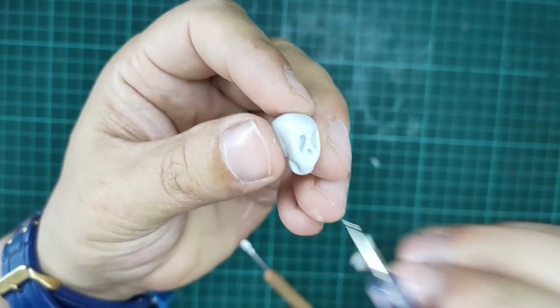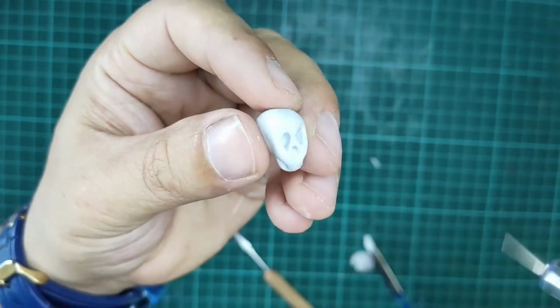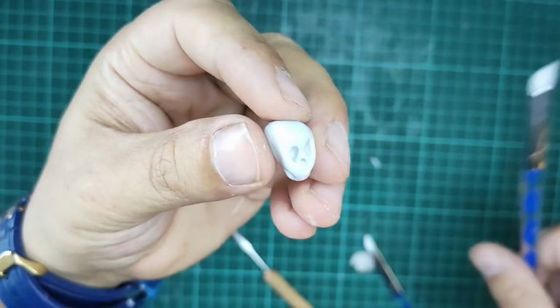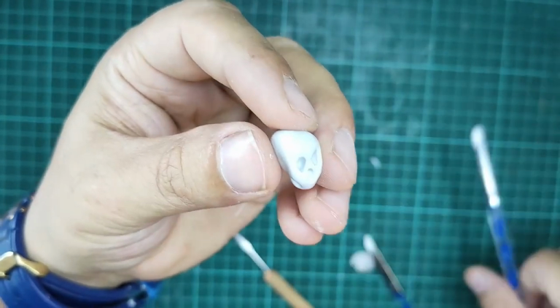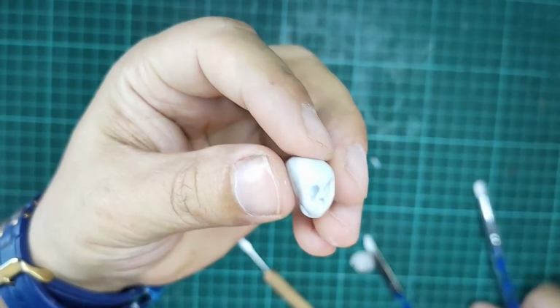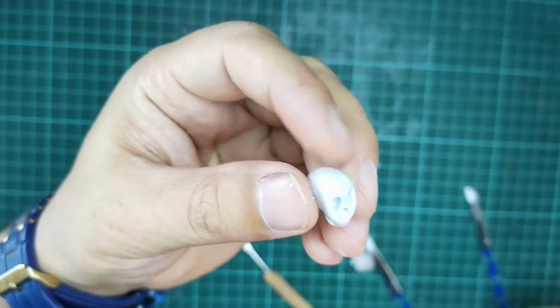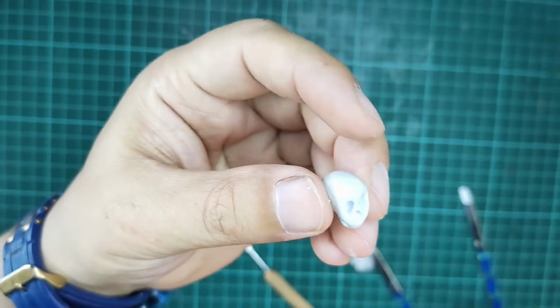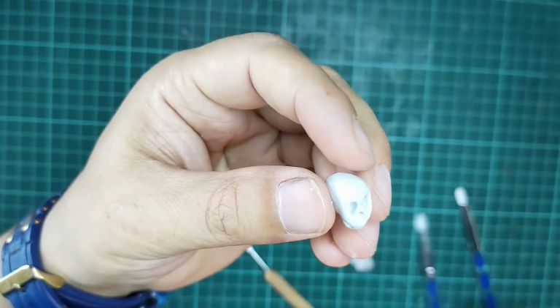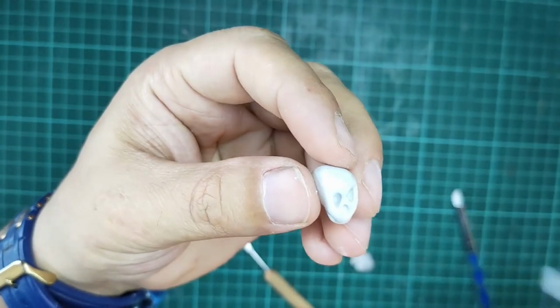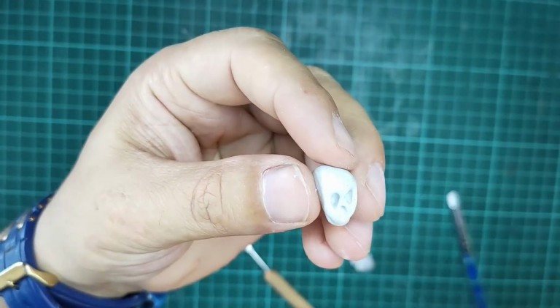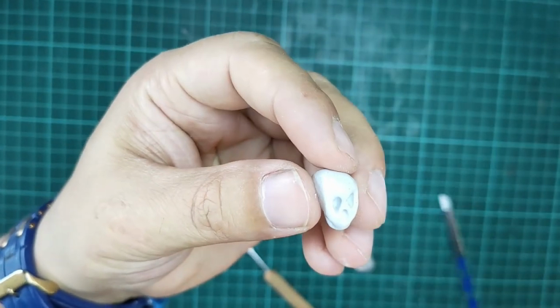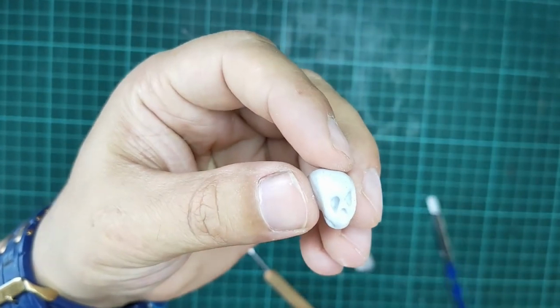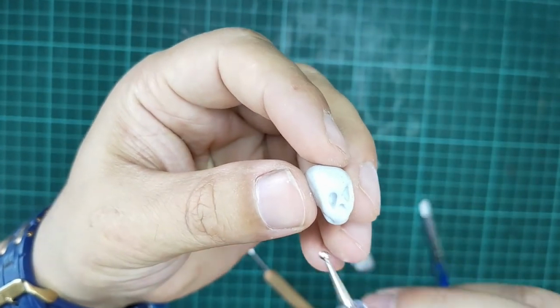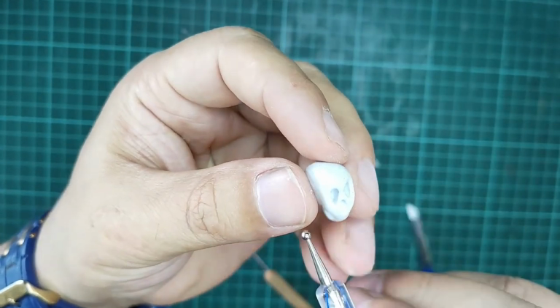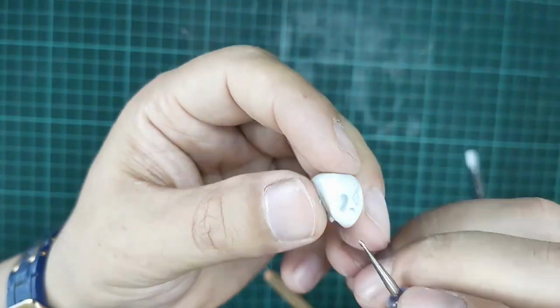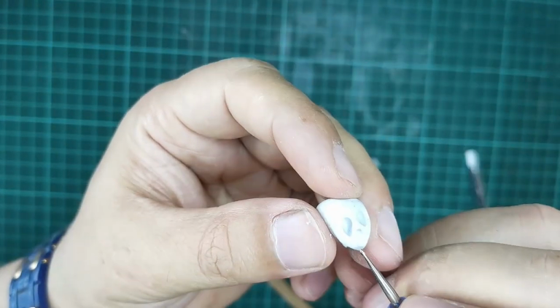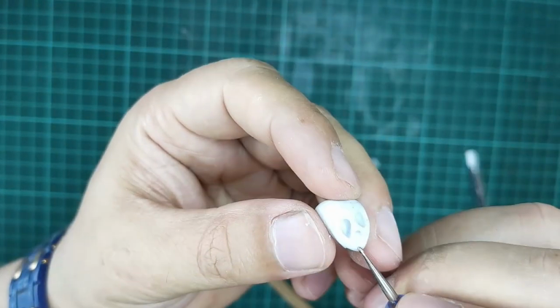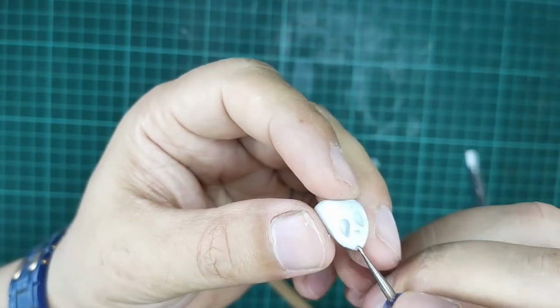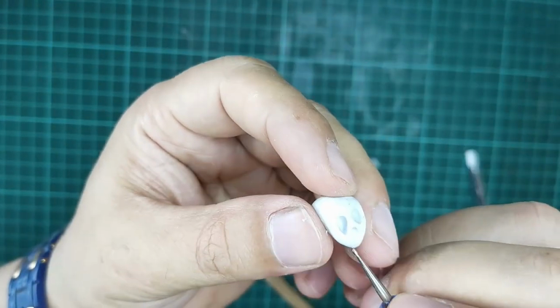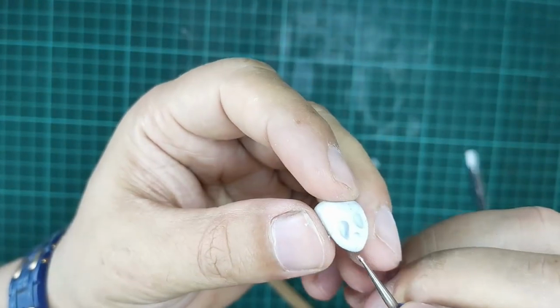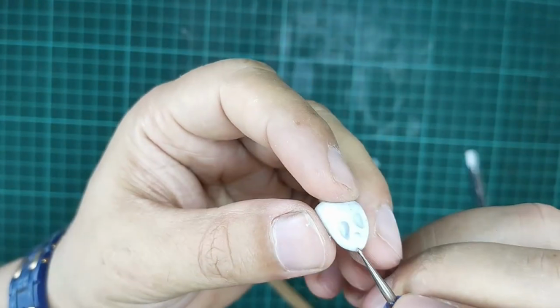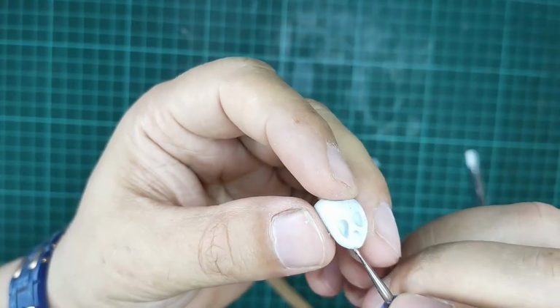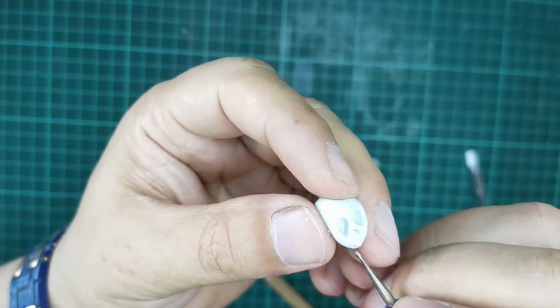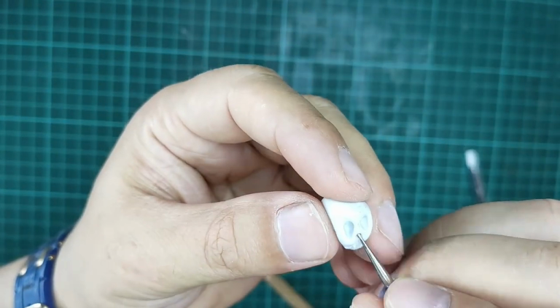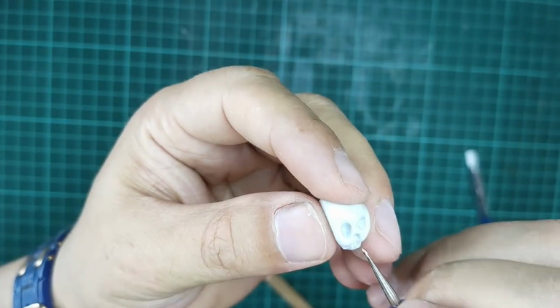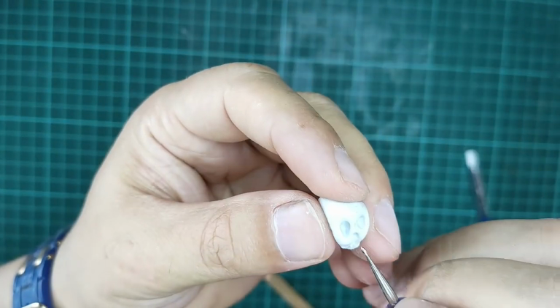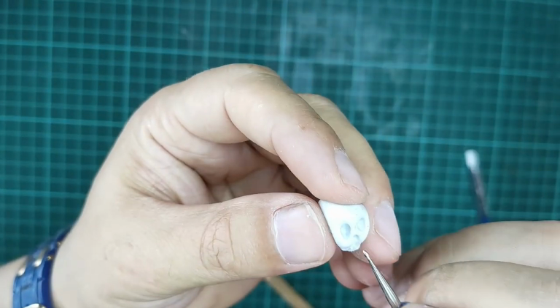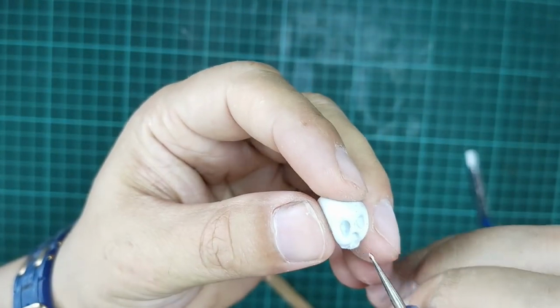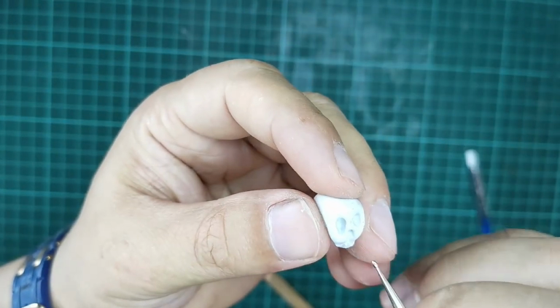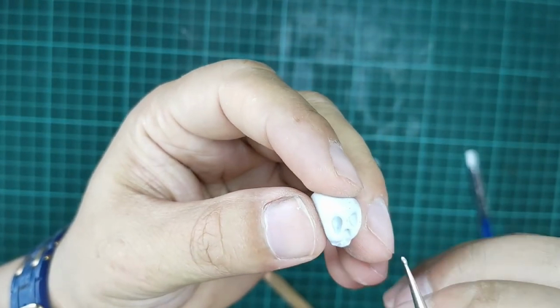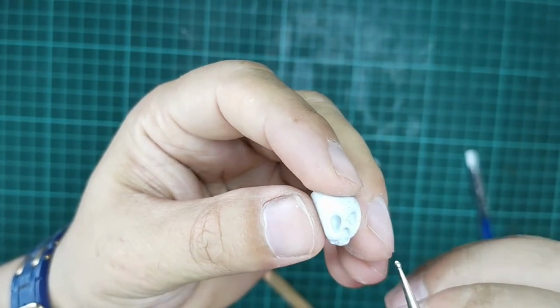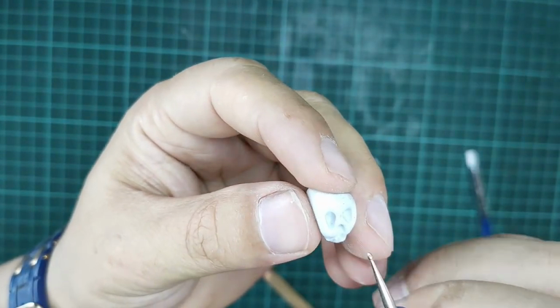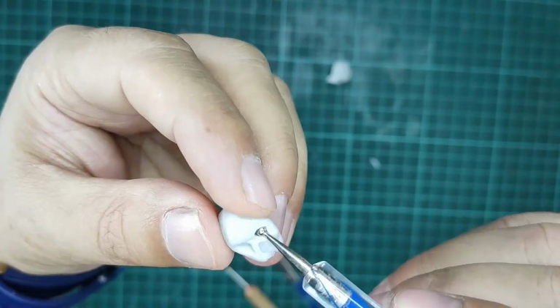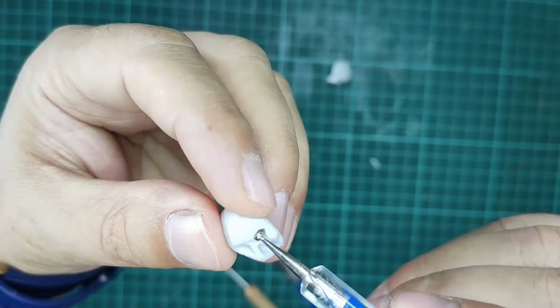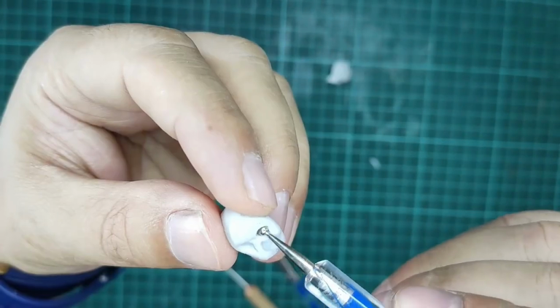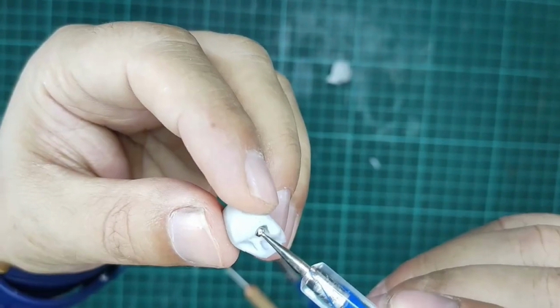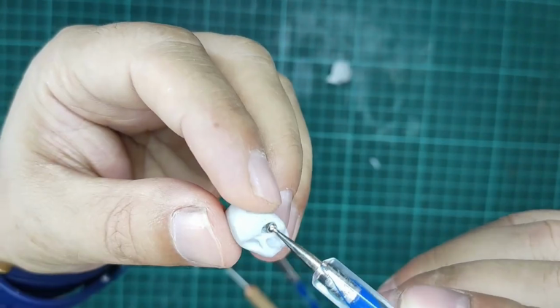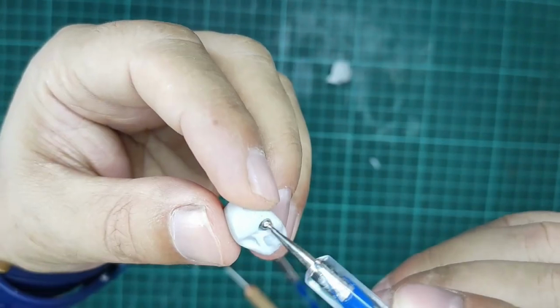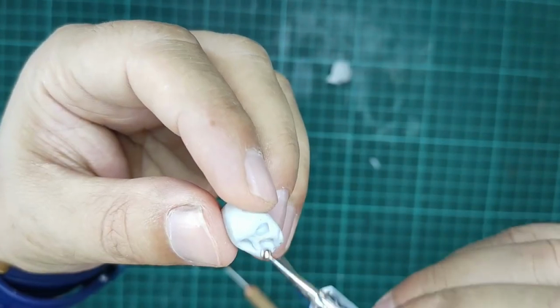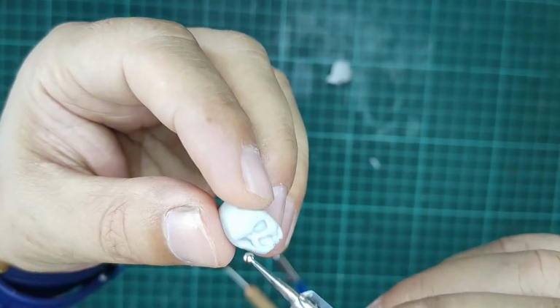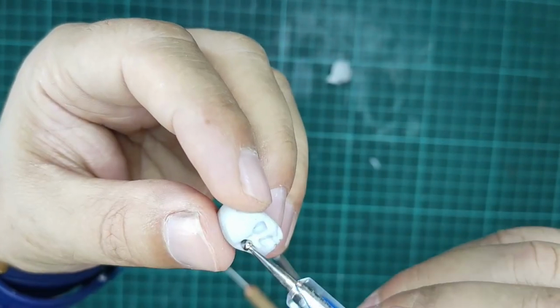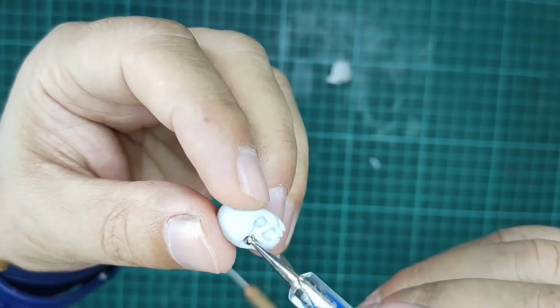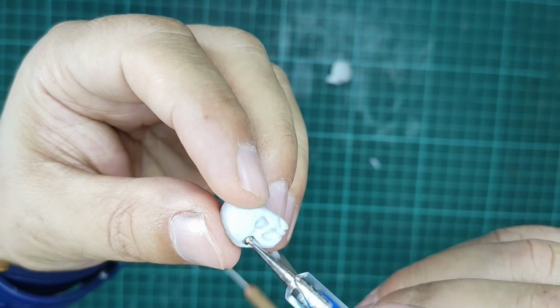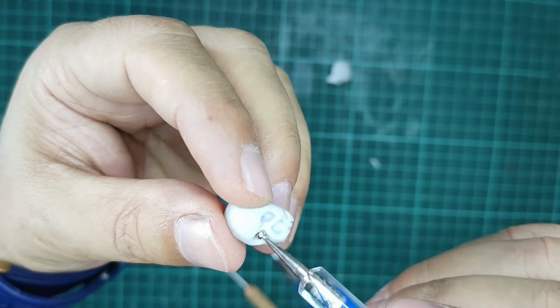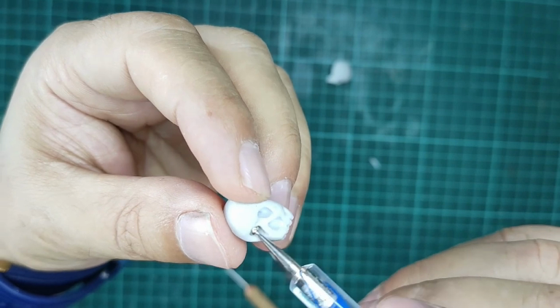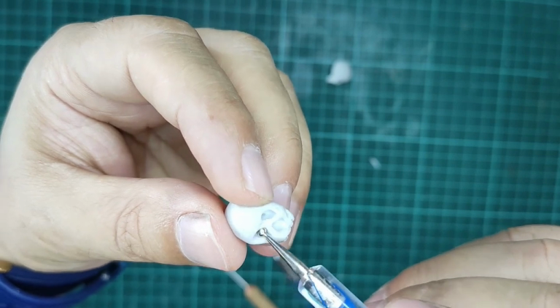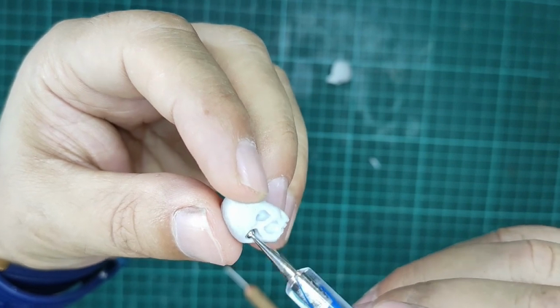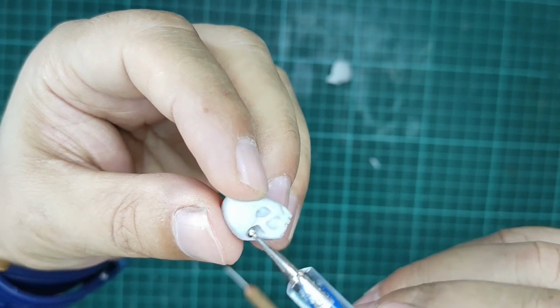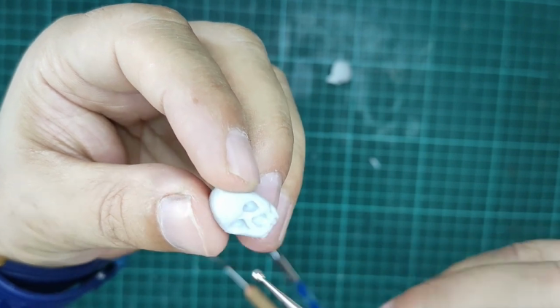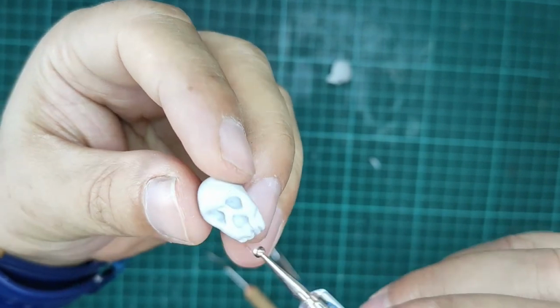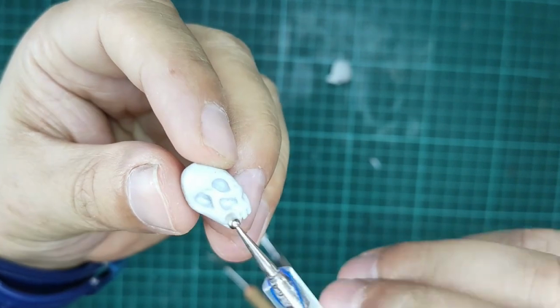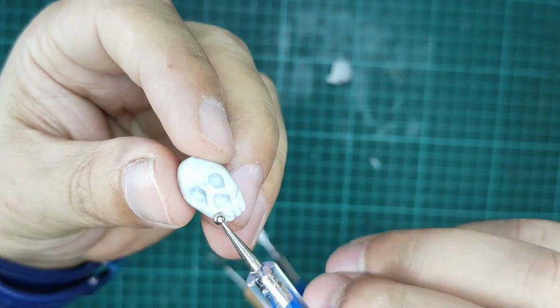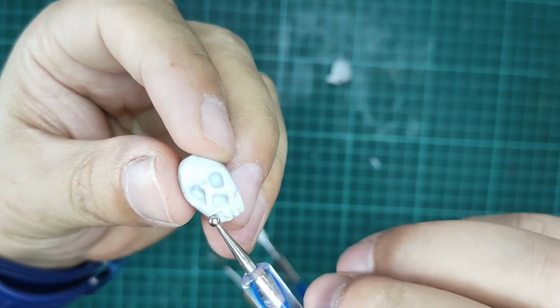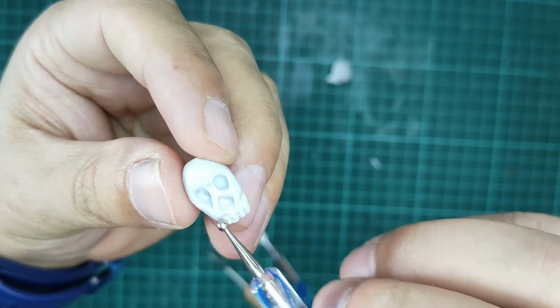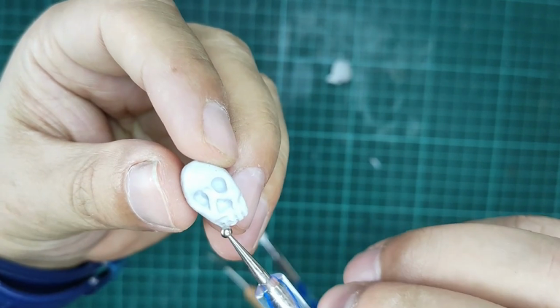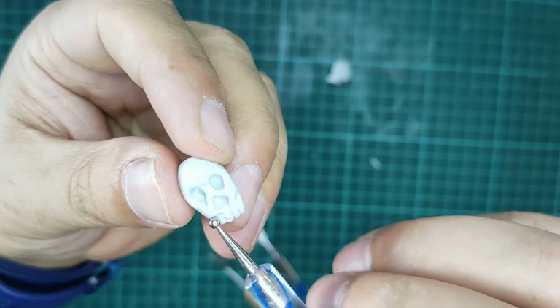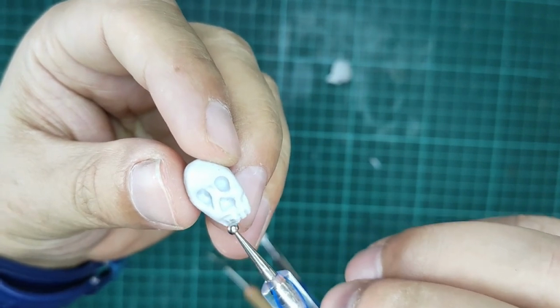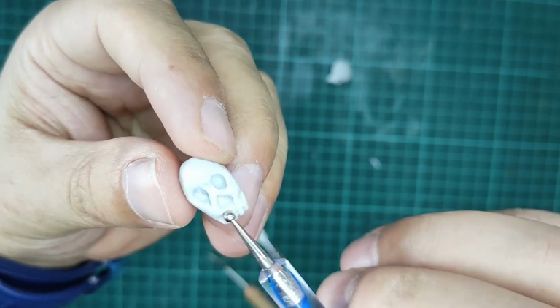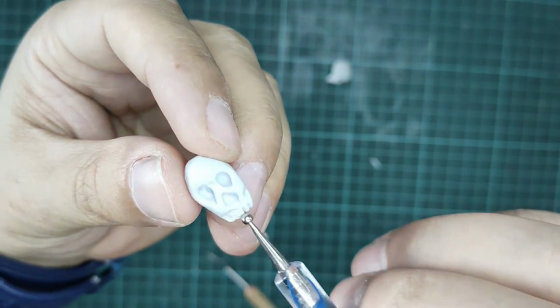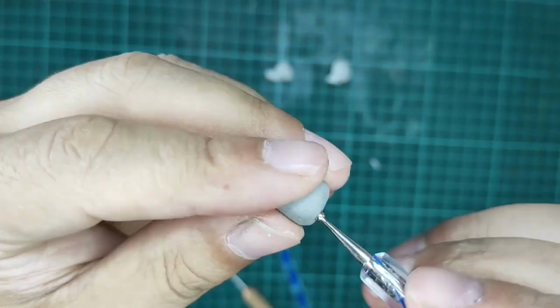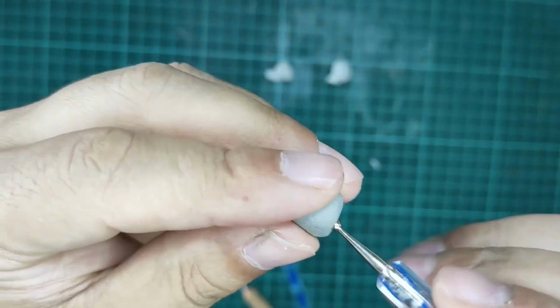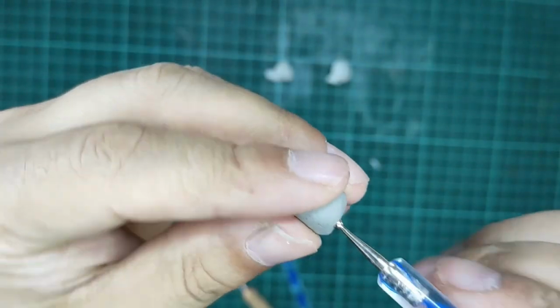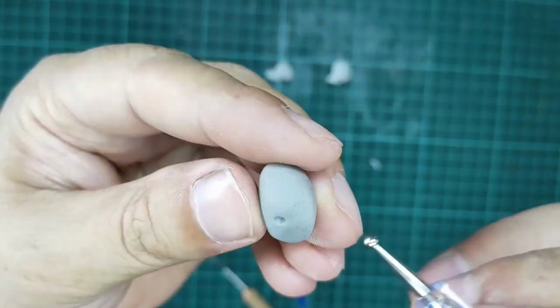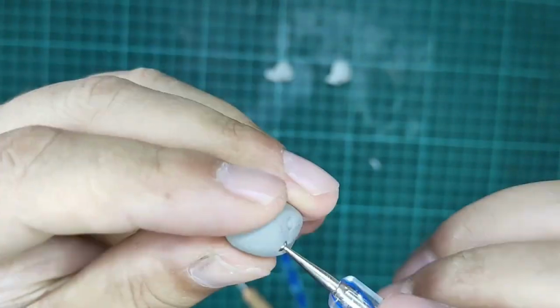I model skulls with polymer clay. I will petrify them with a hot air machine.